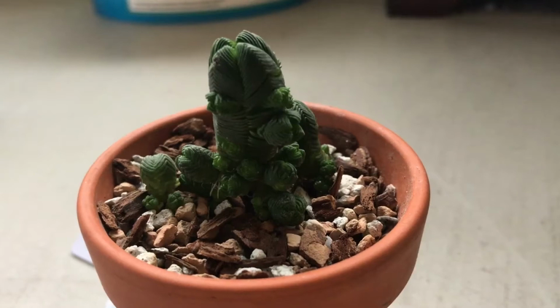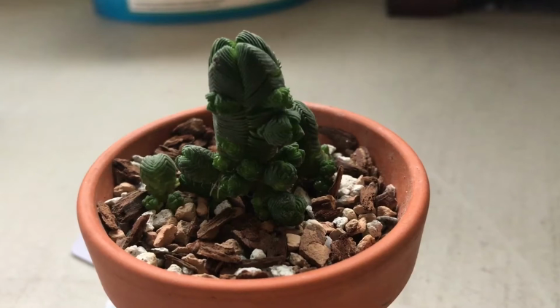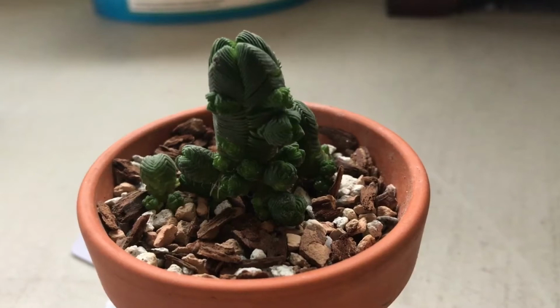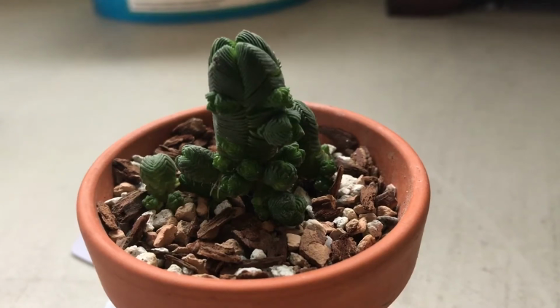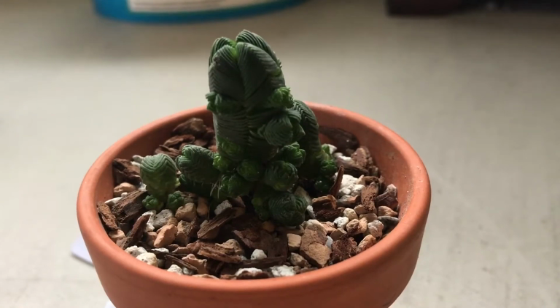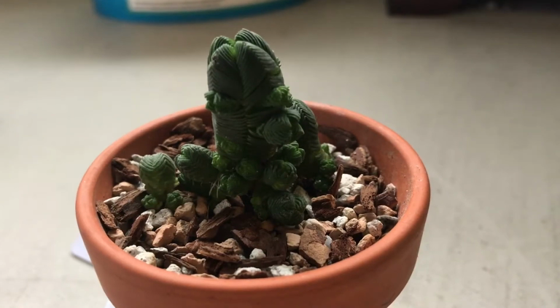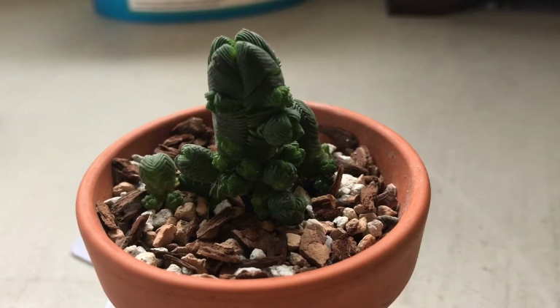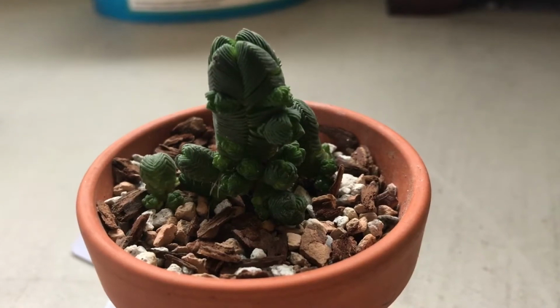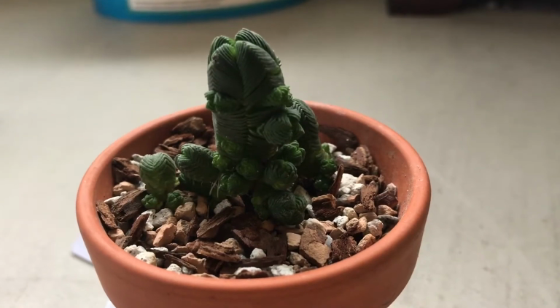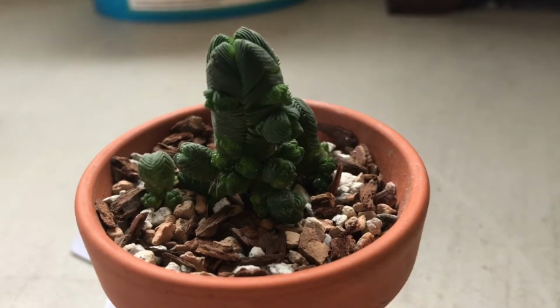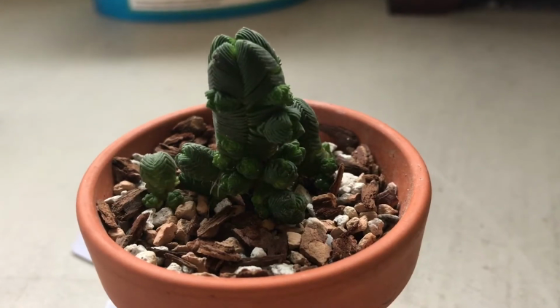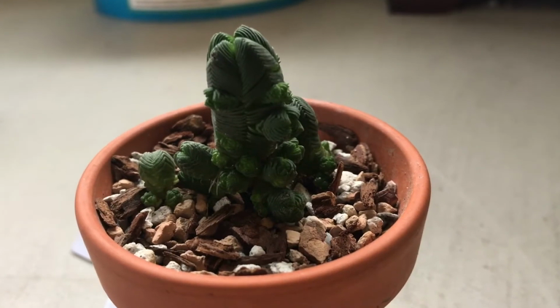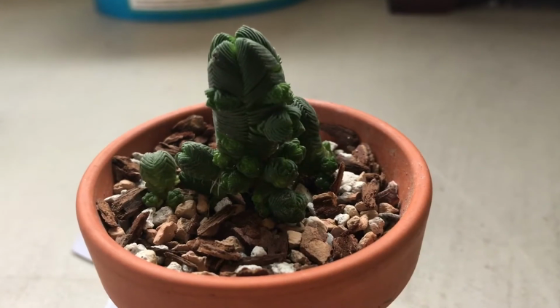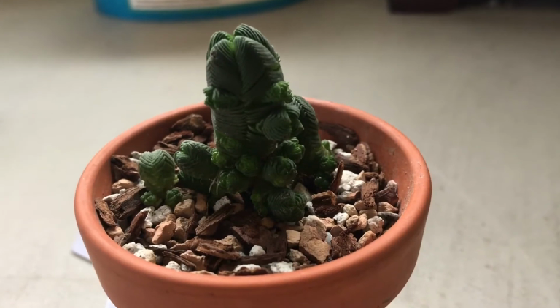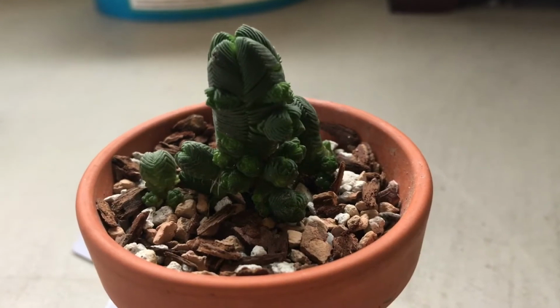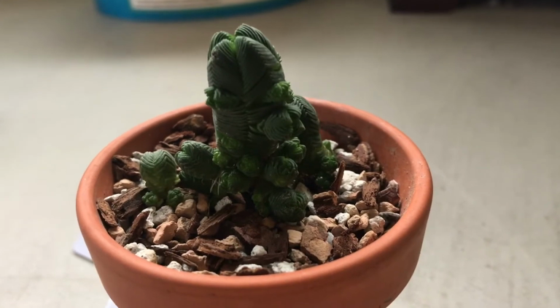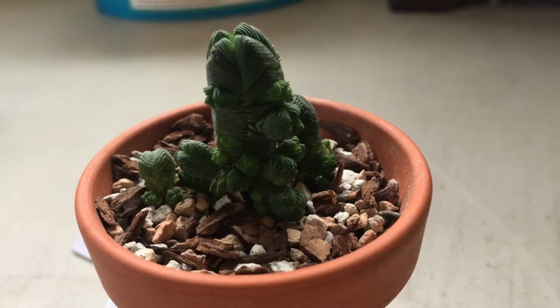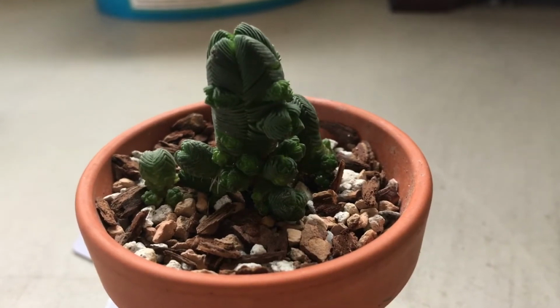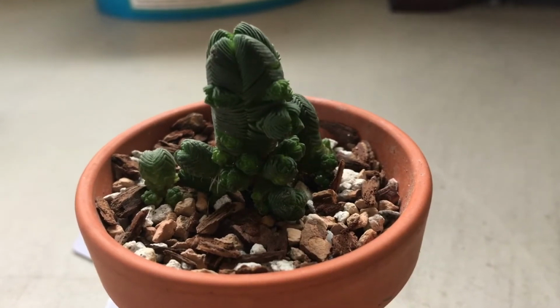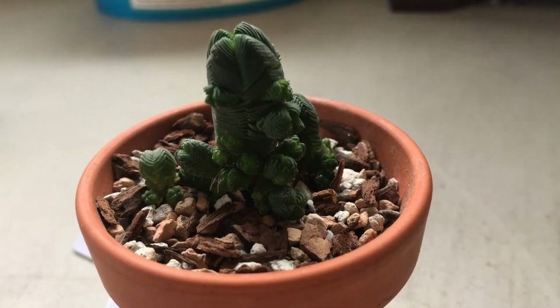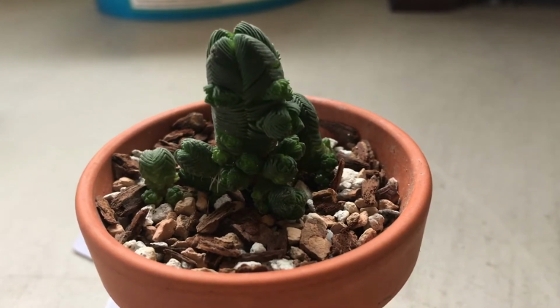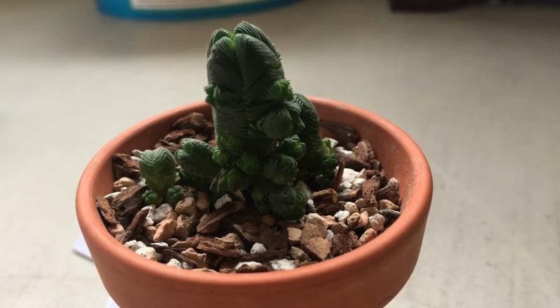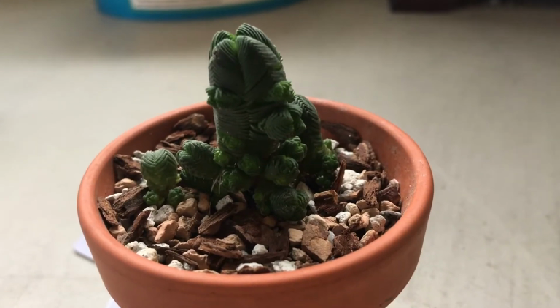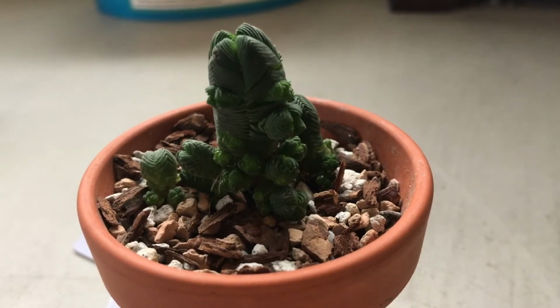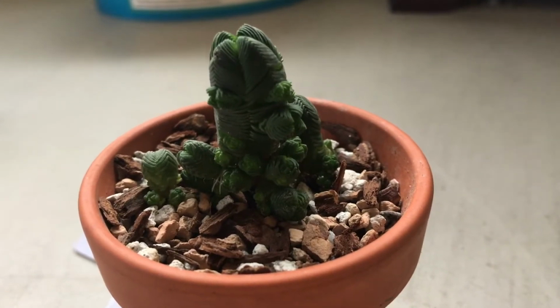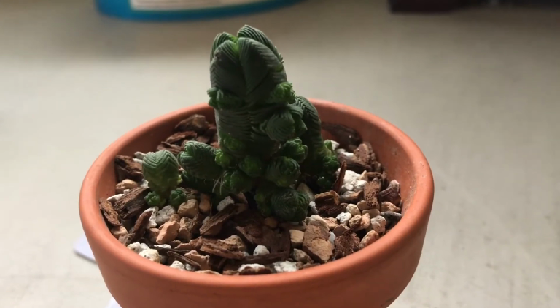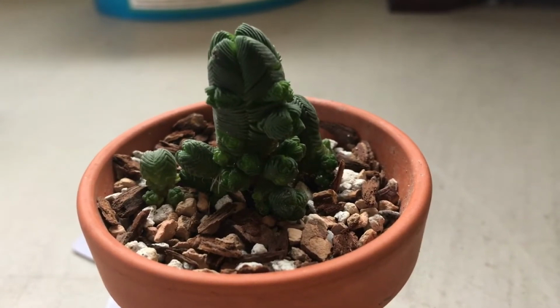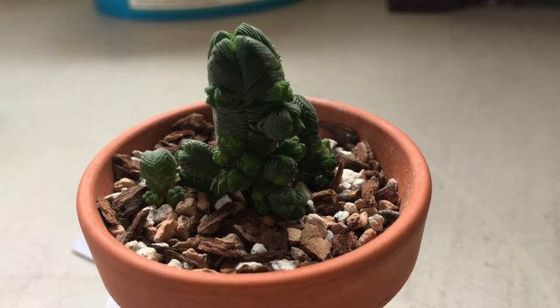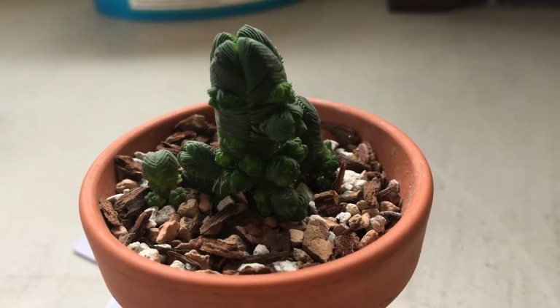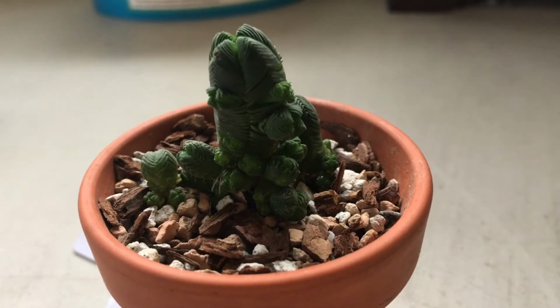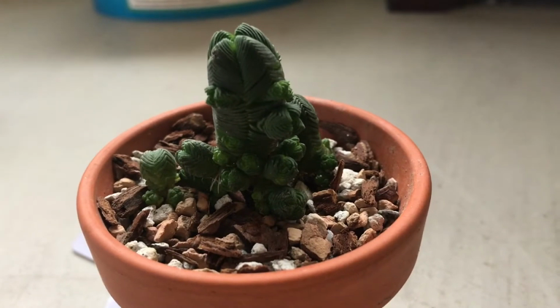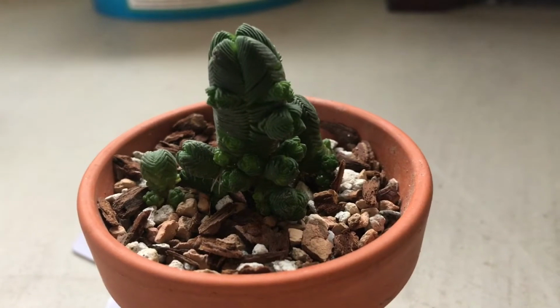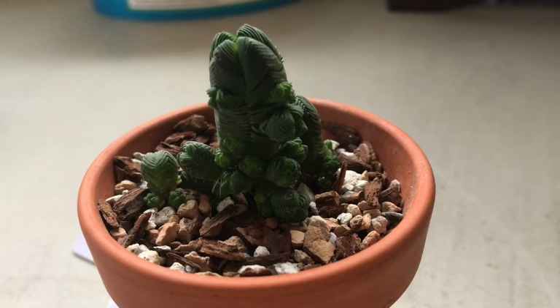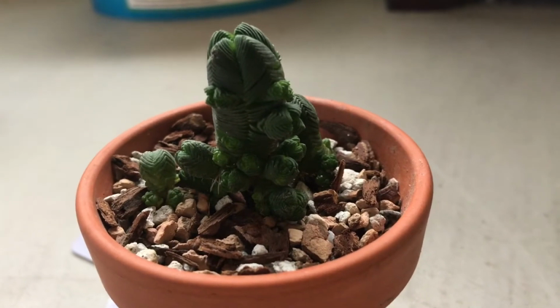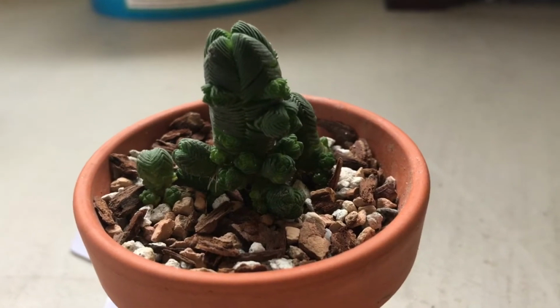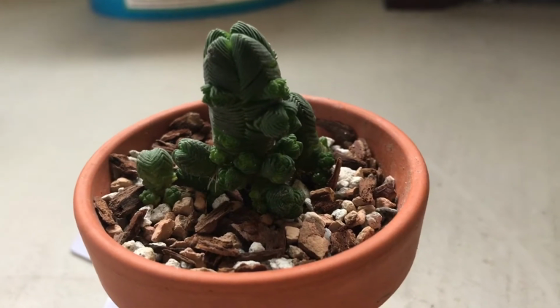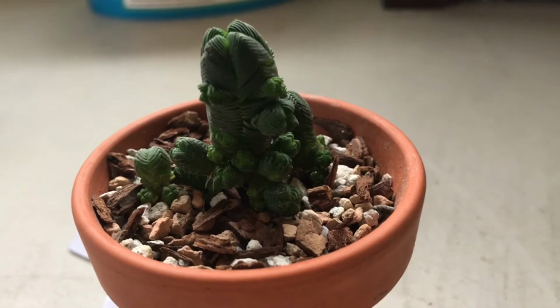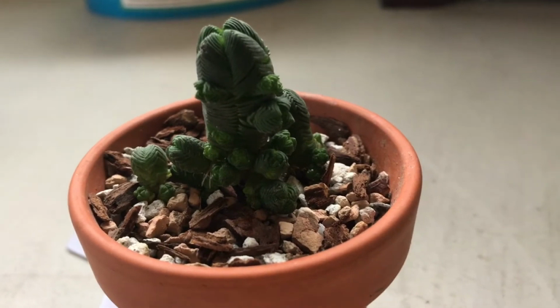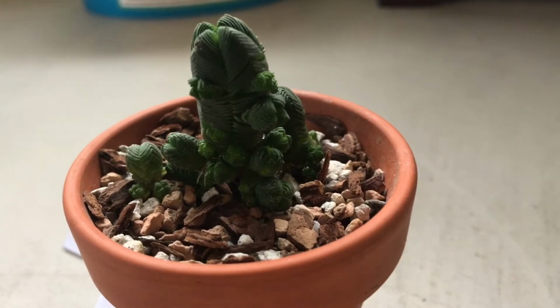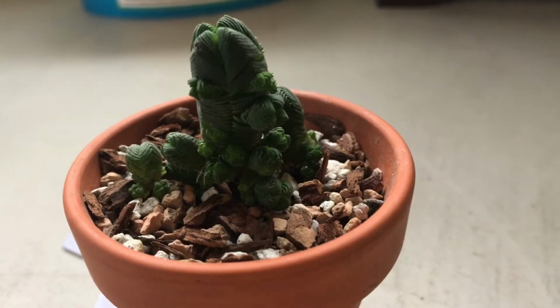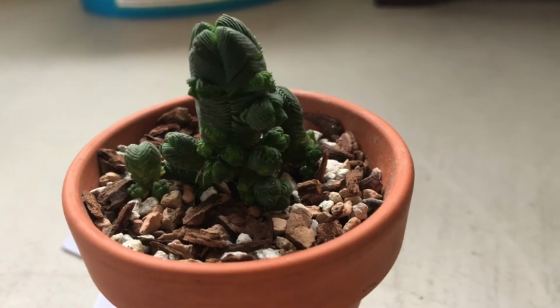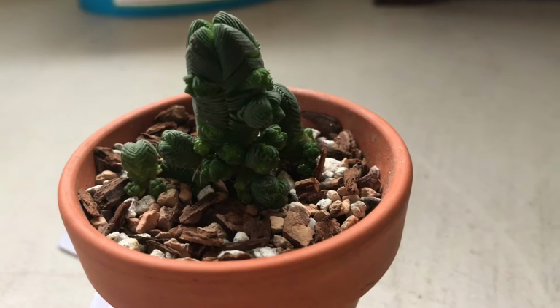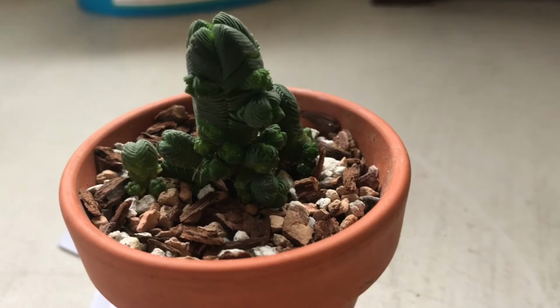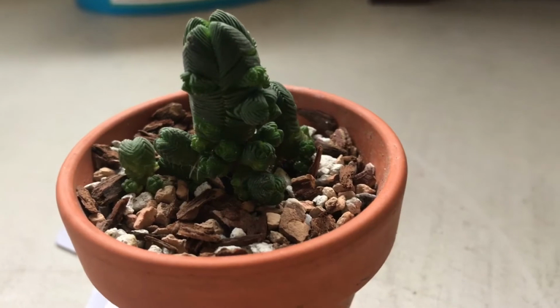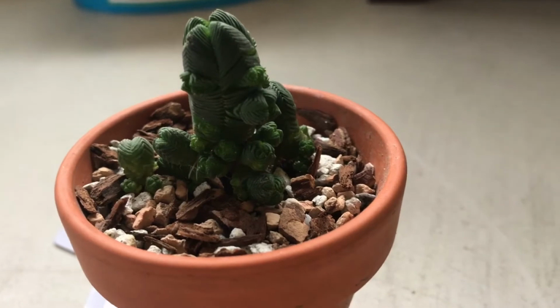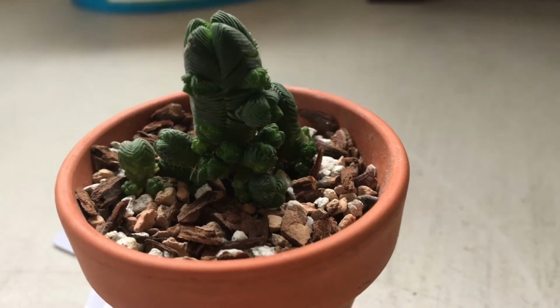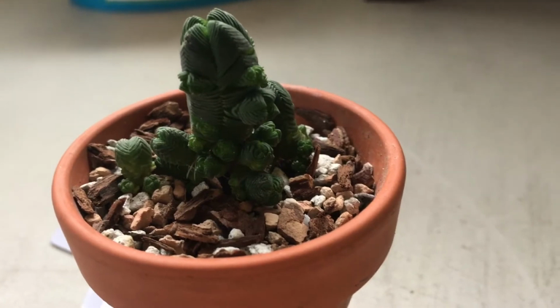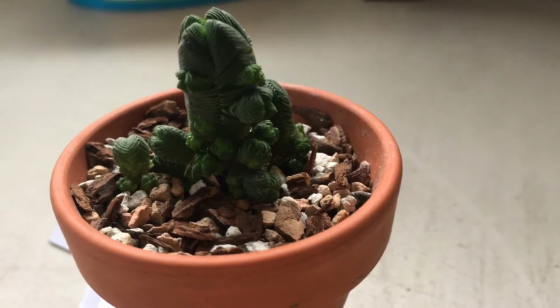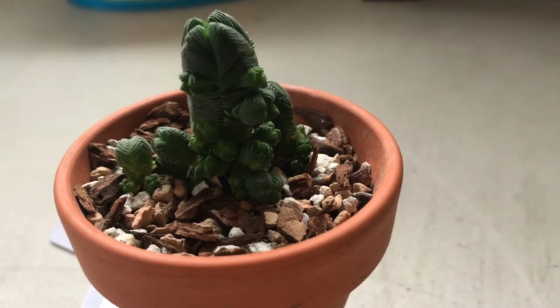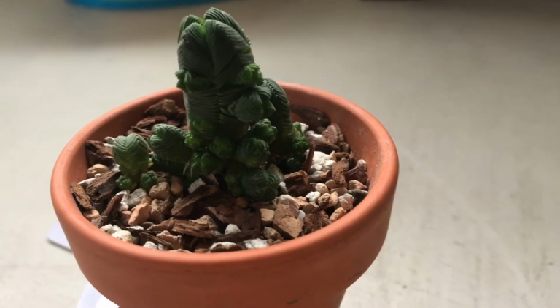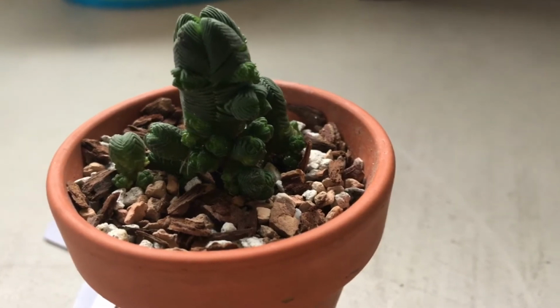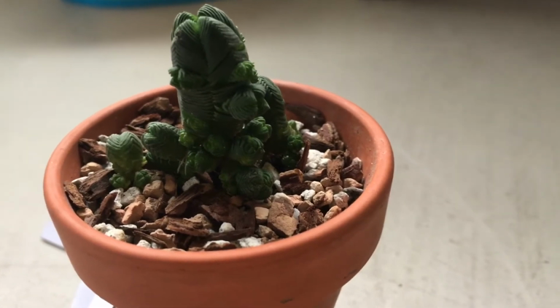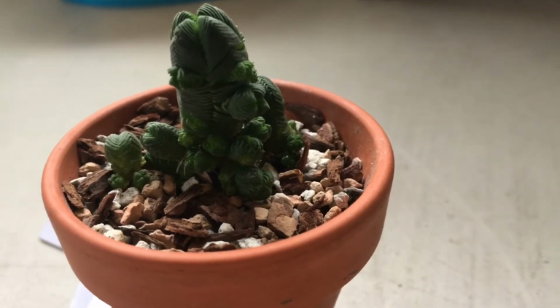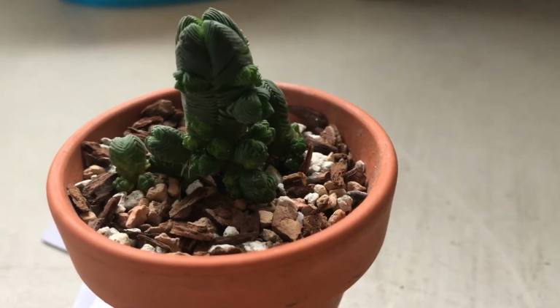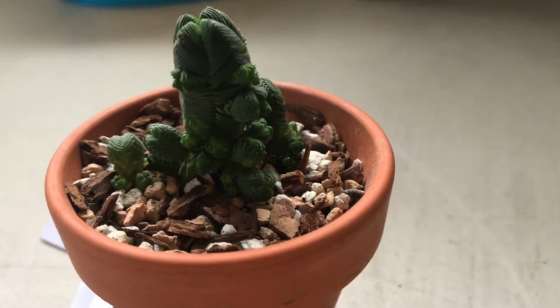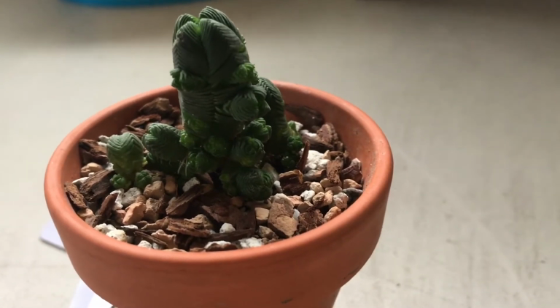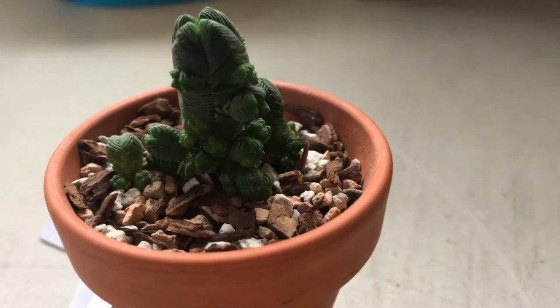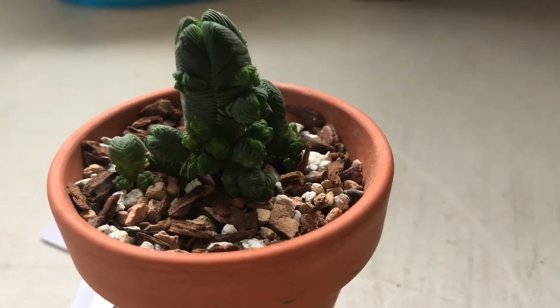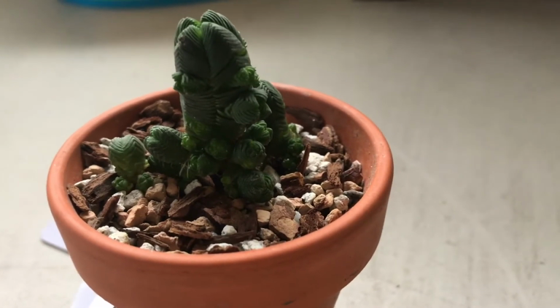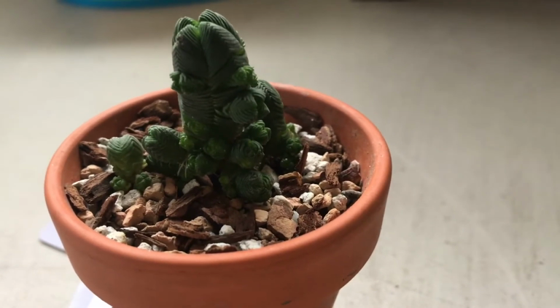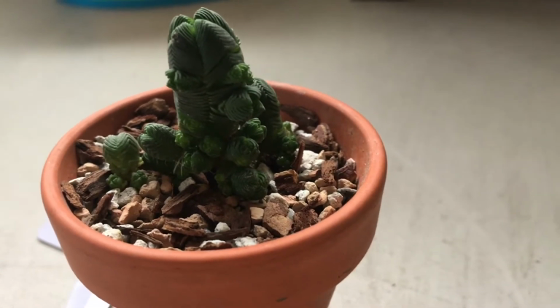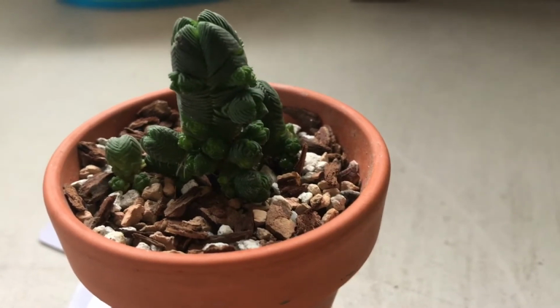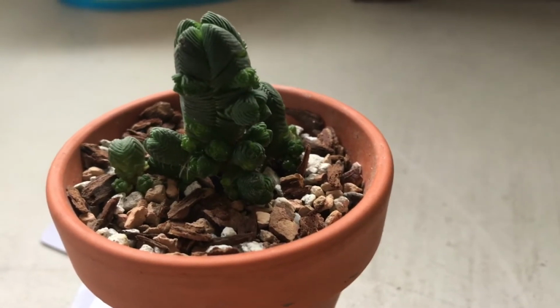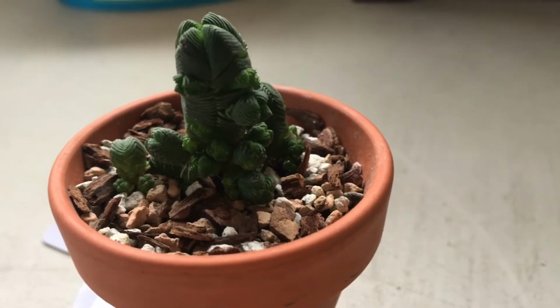Hi guys! I hope you're having a fantastic day. I wanted to show you guys this little guy.